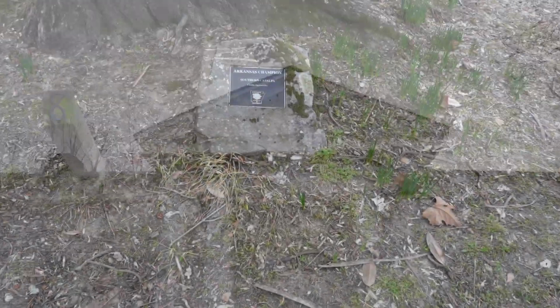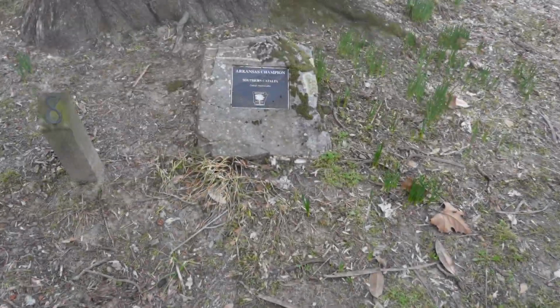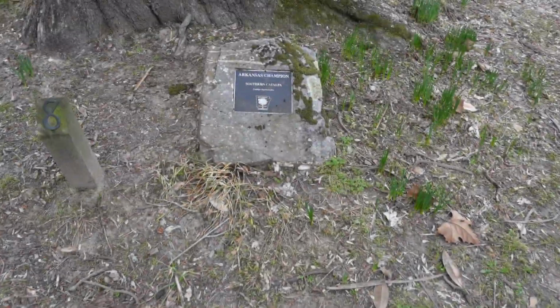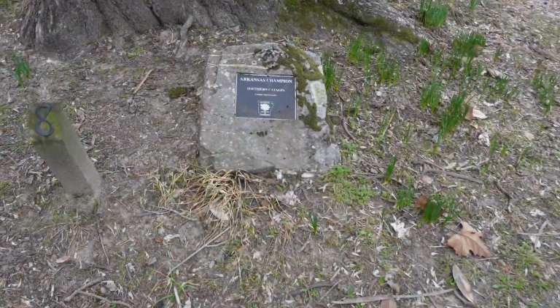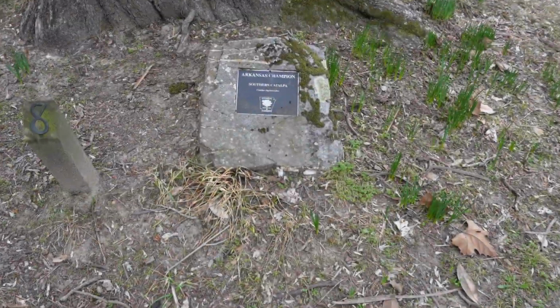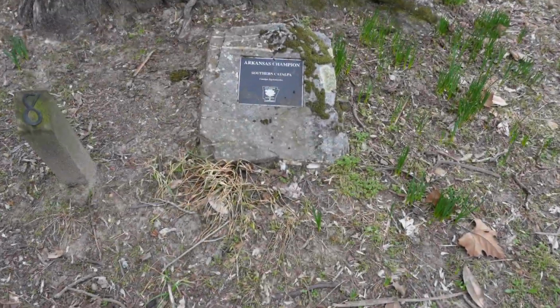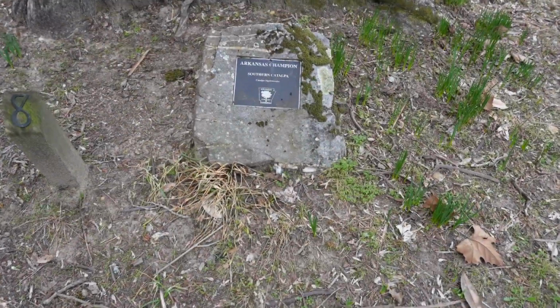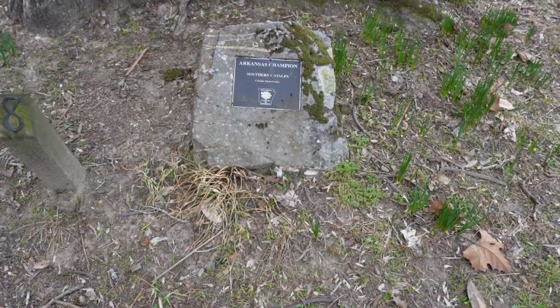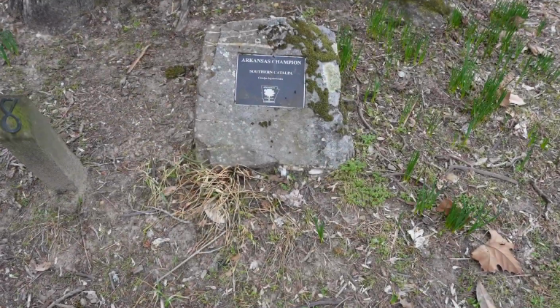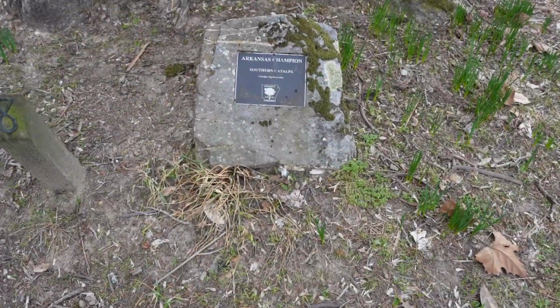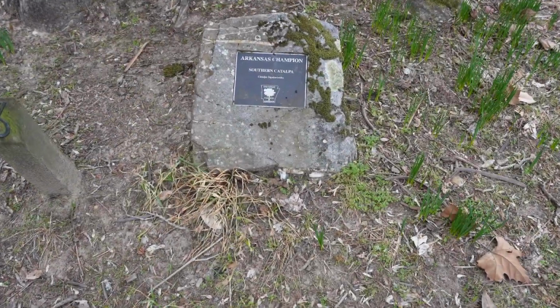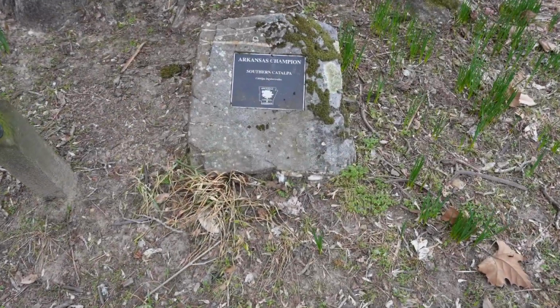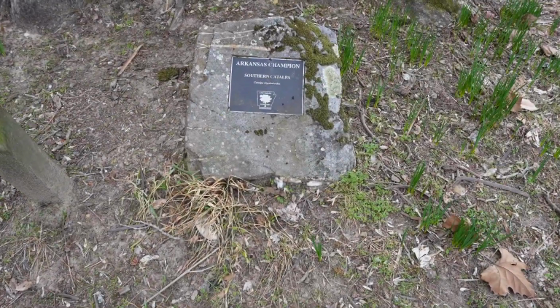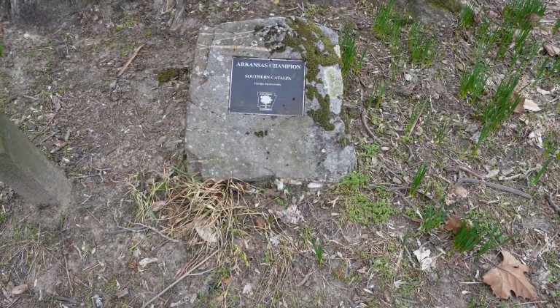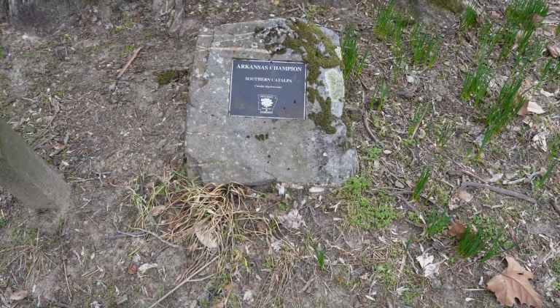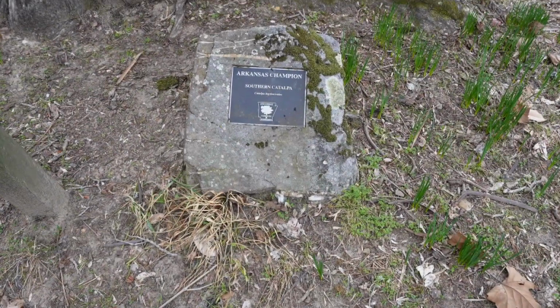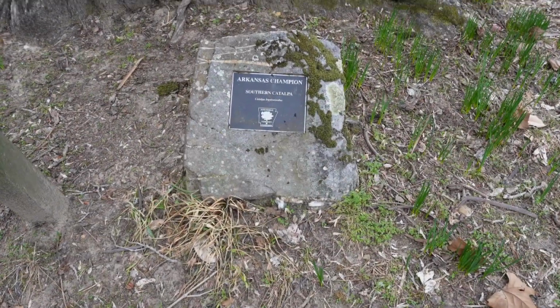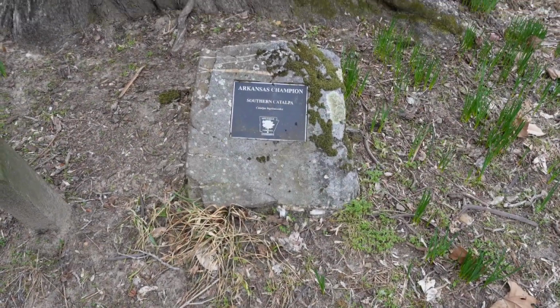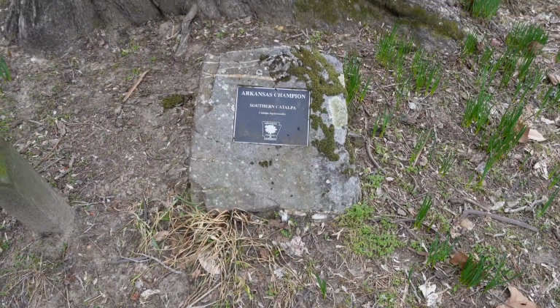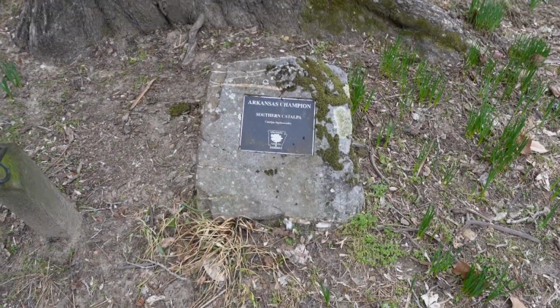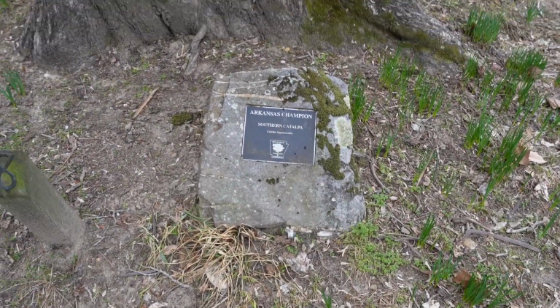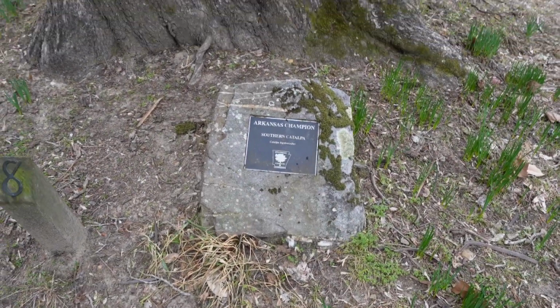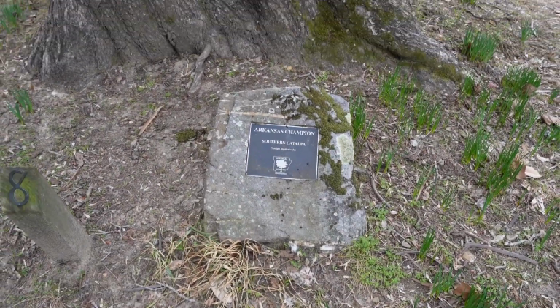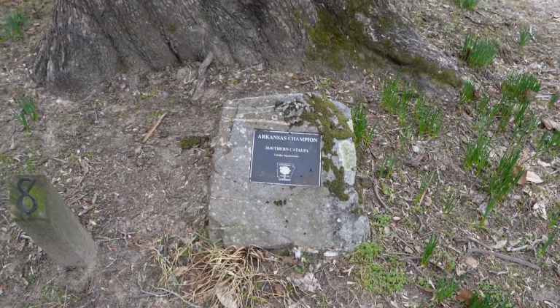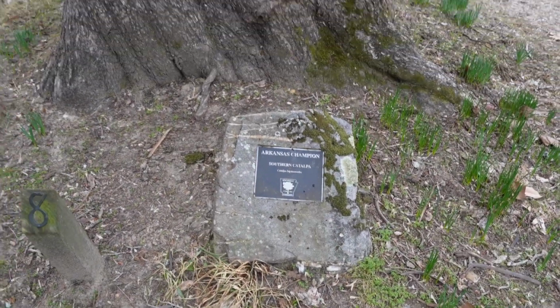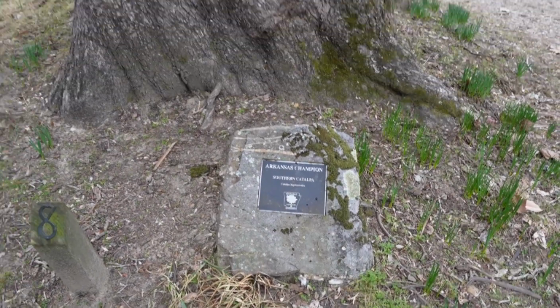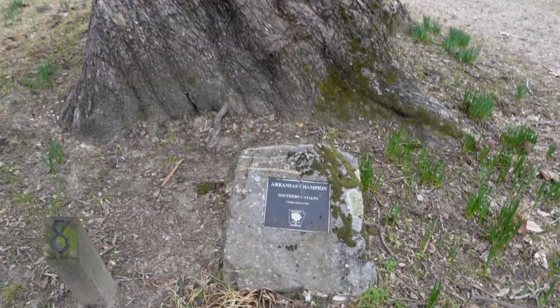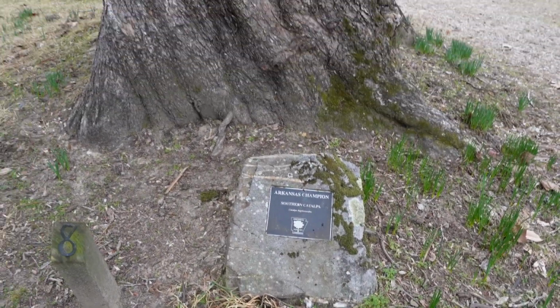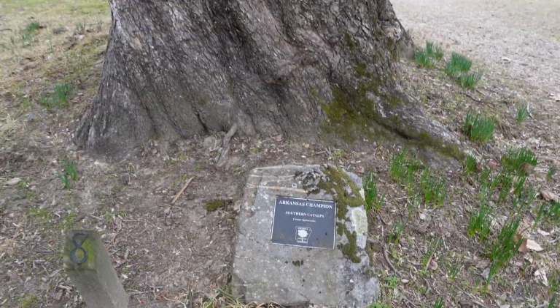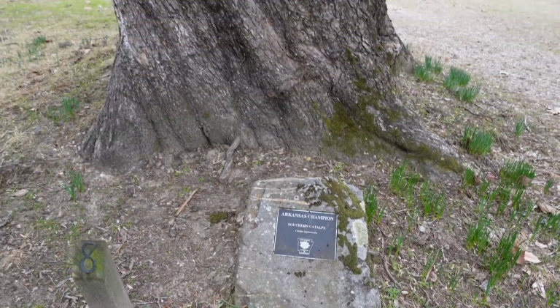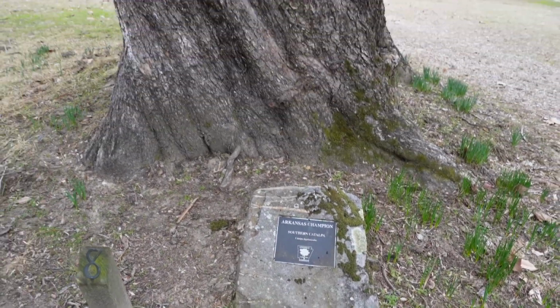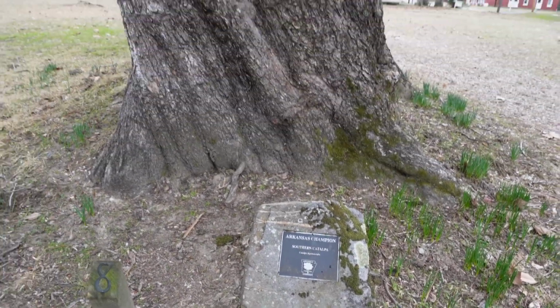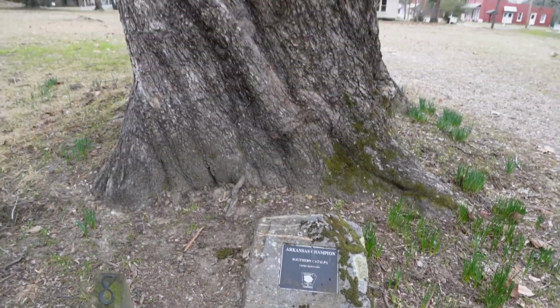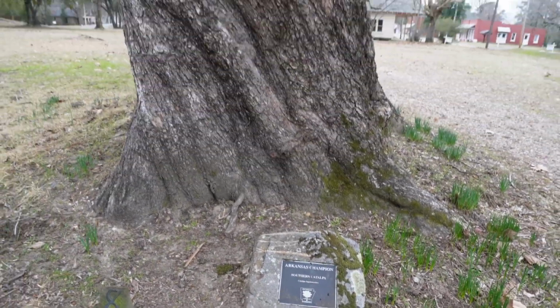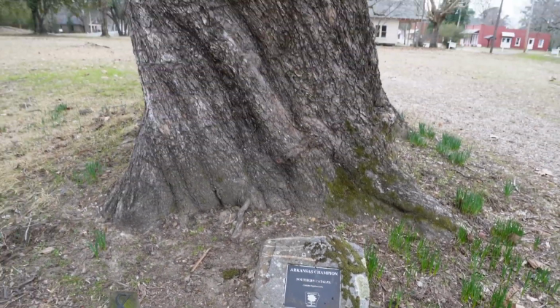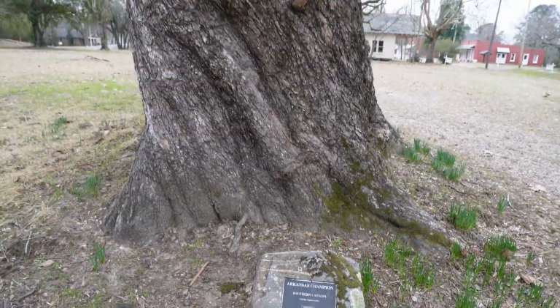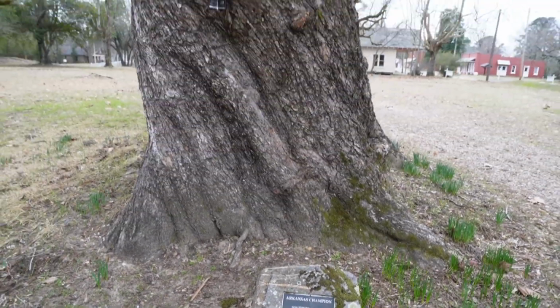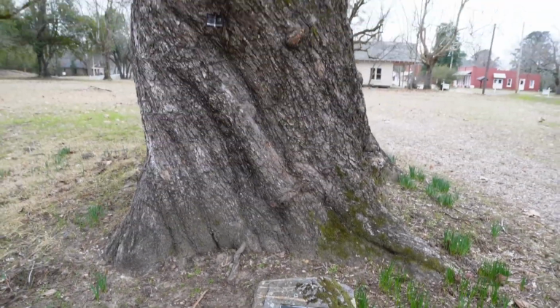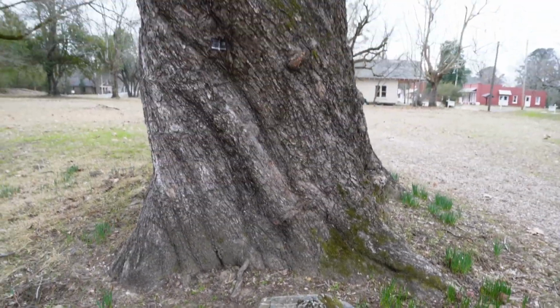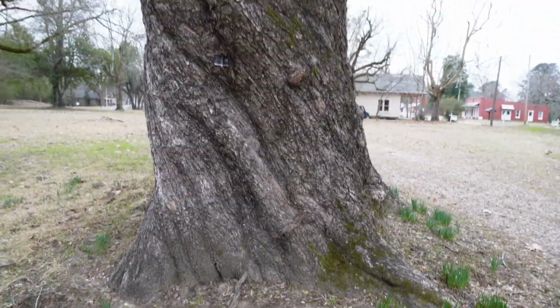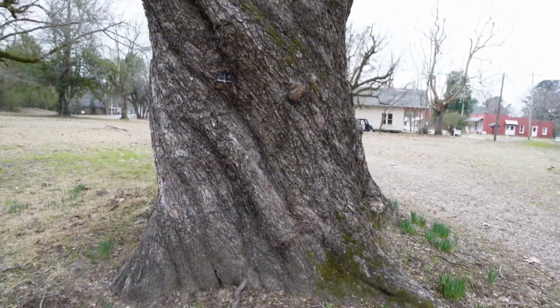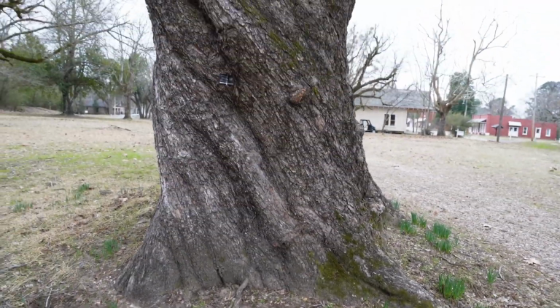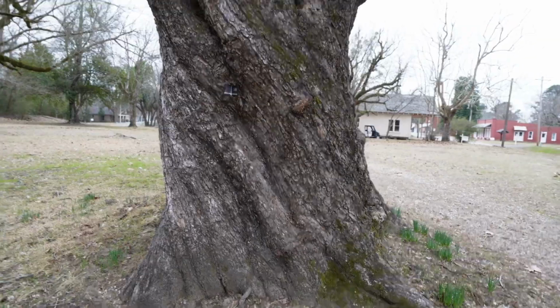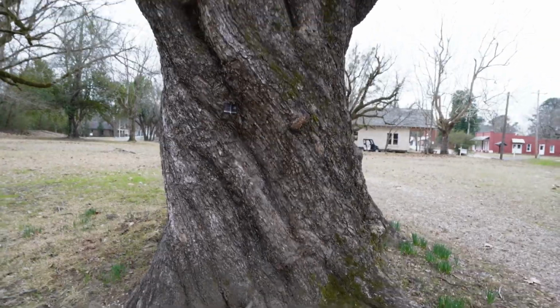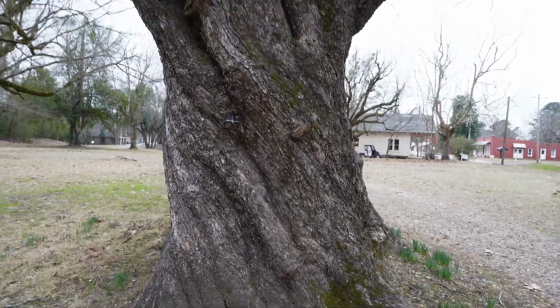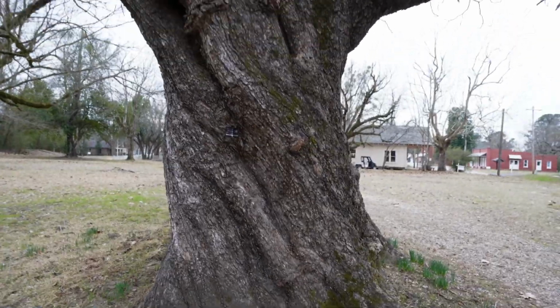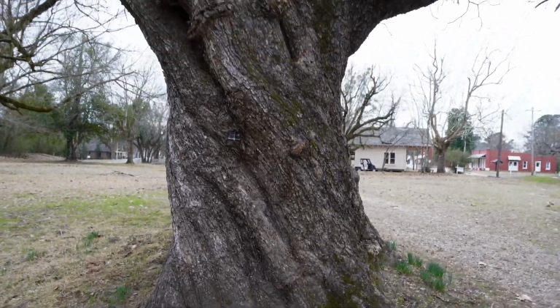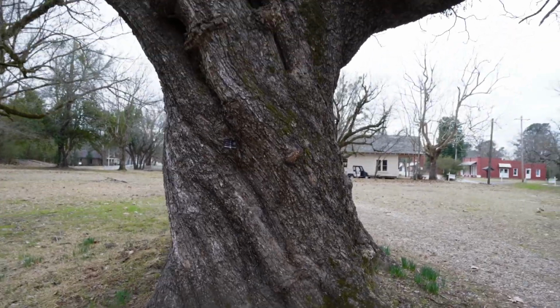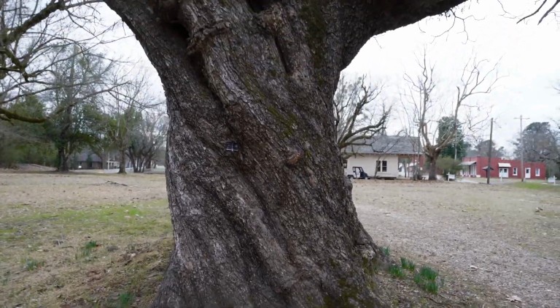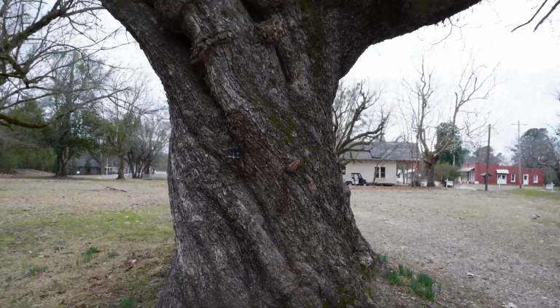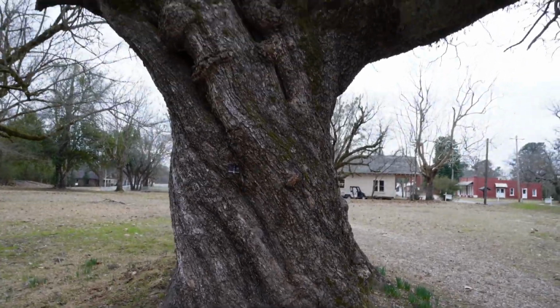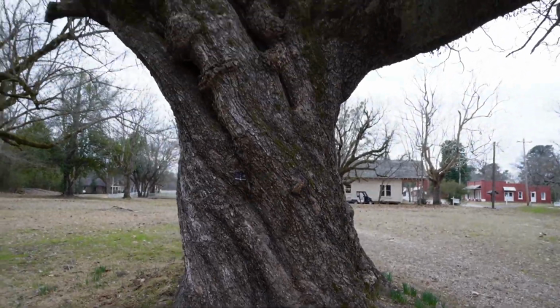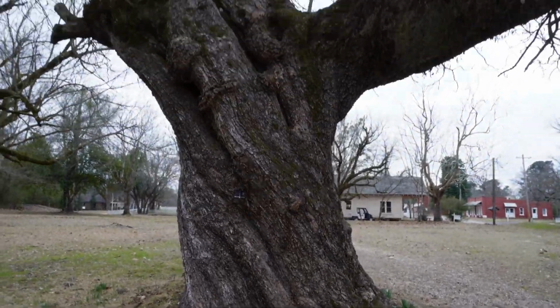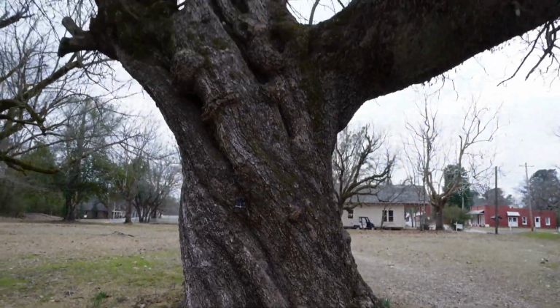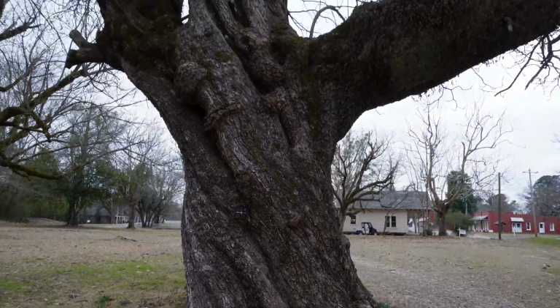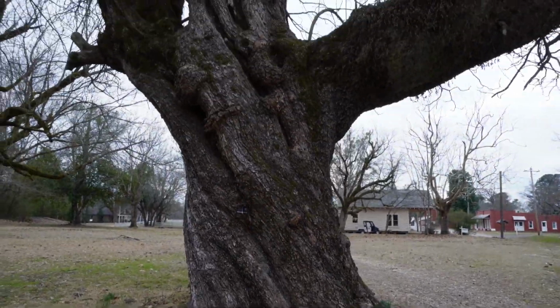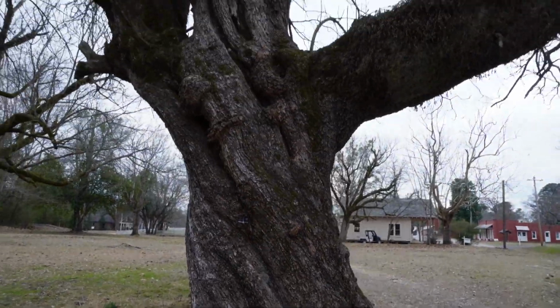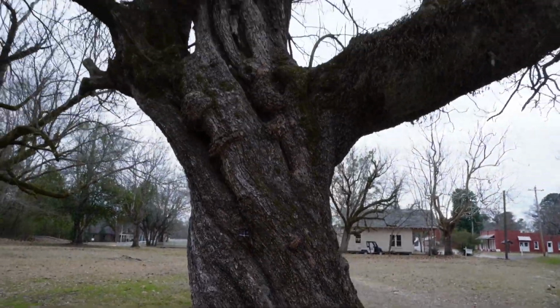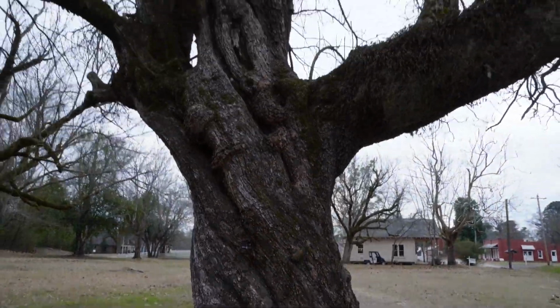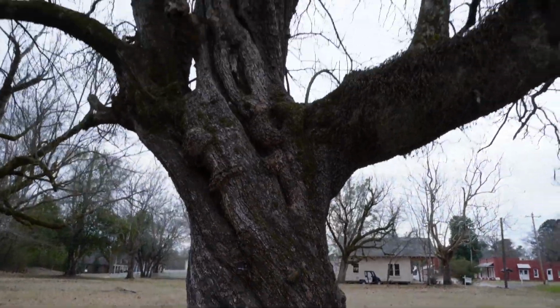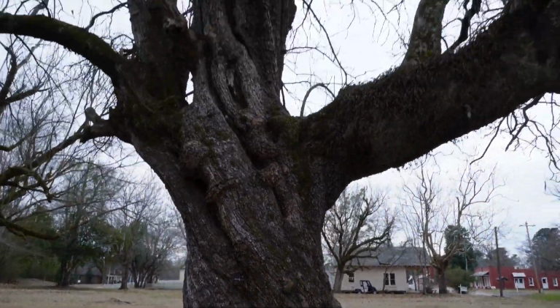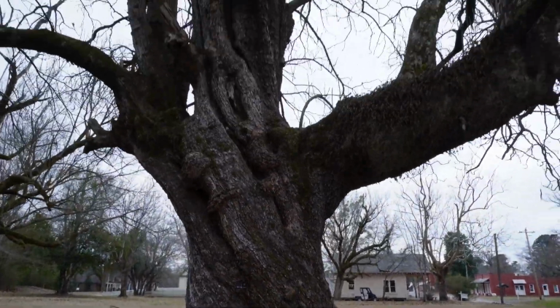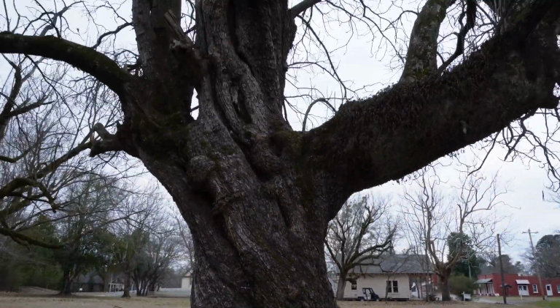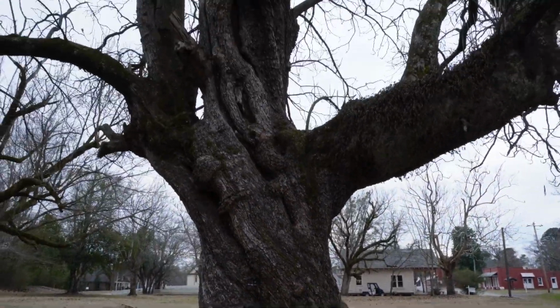This southern catalpa tree is 250 years old and it's the oldest one in the state.